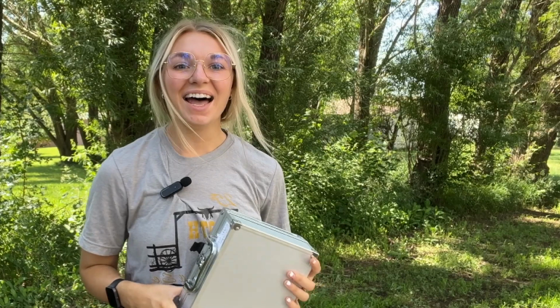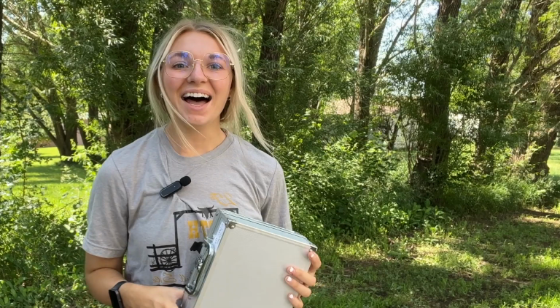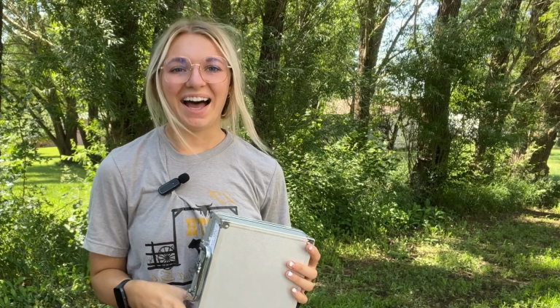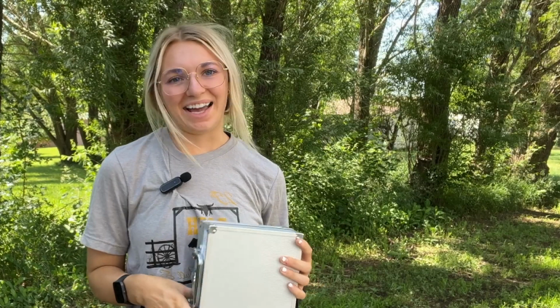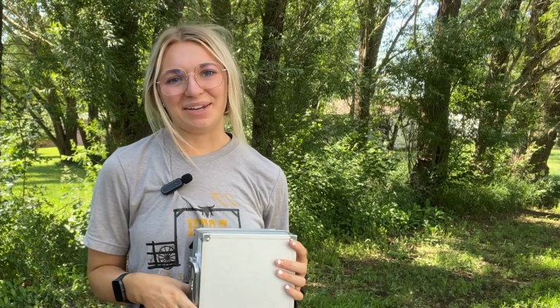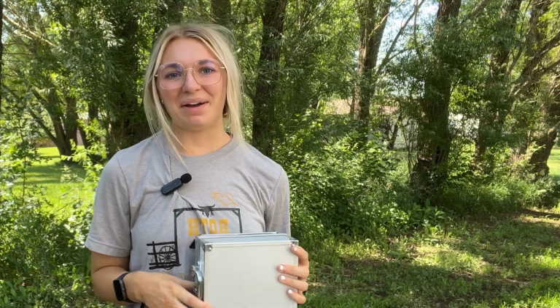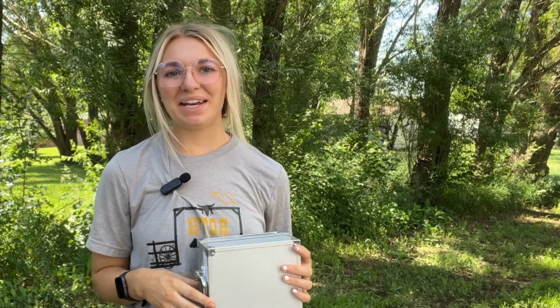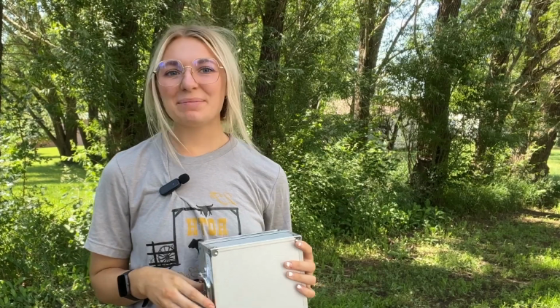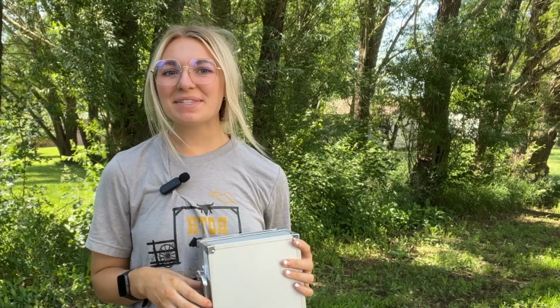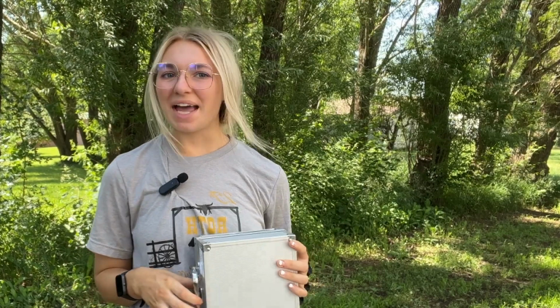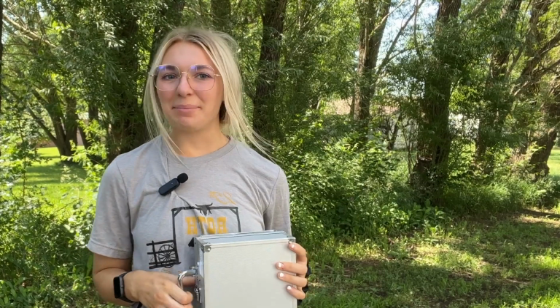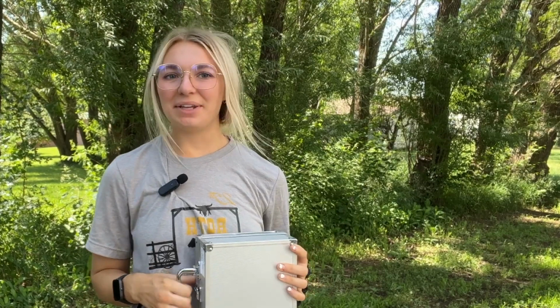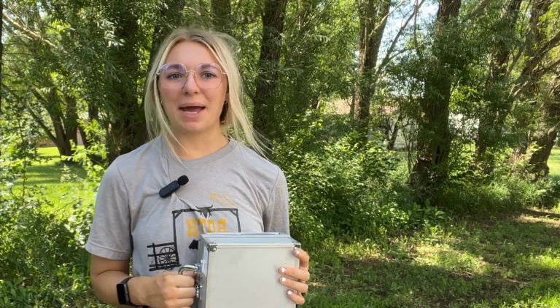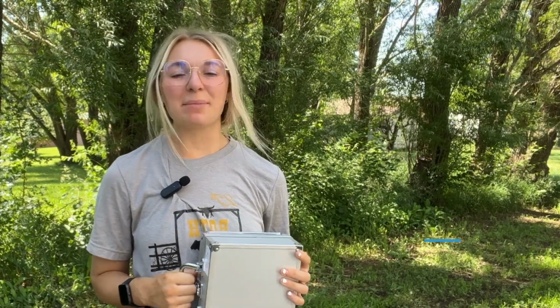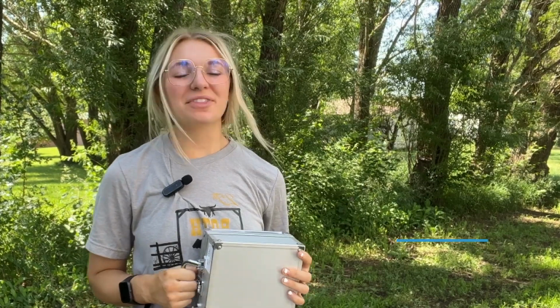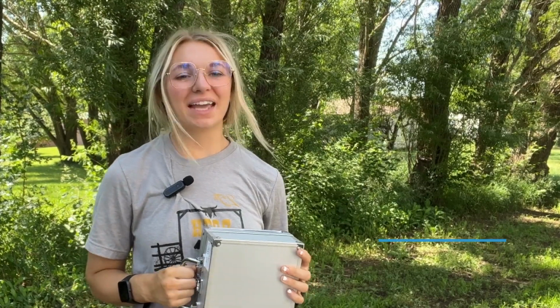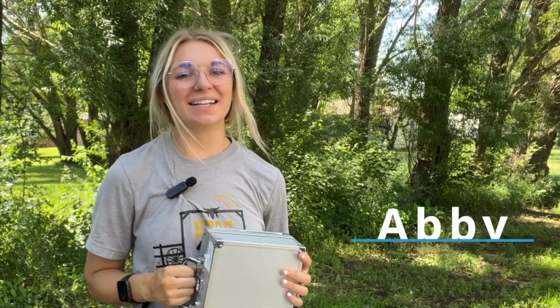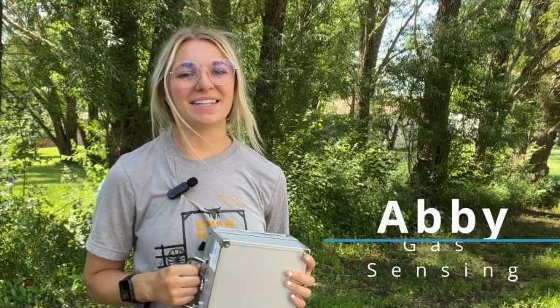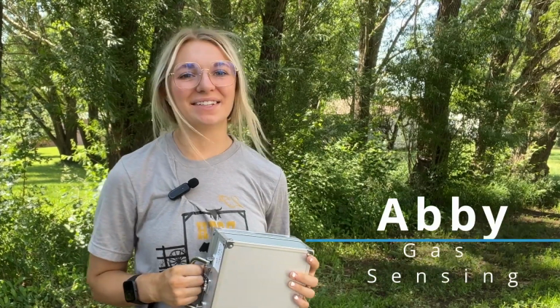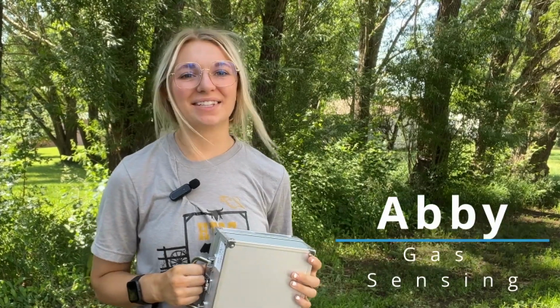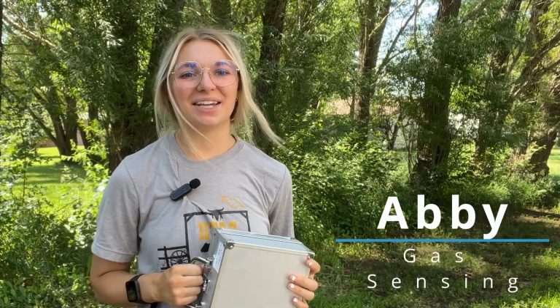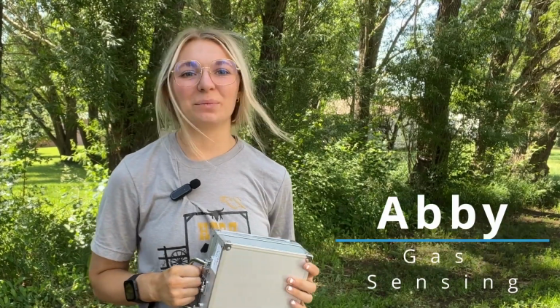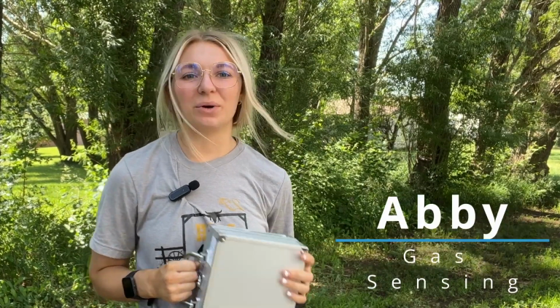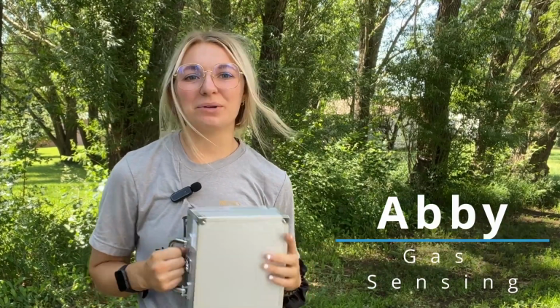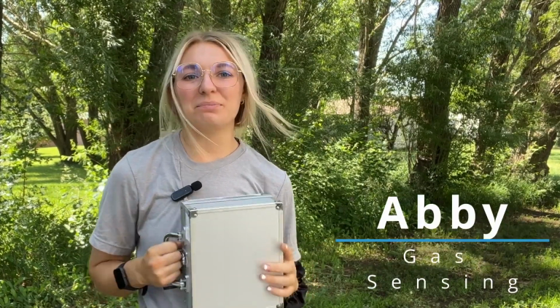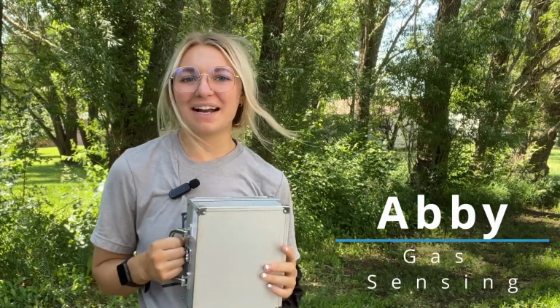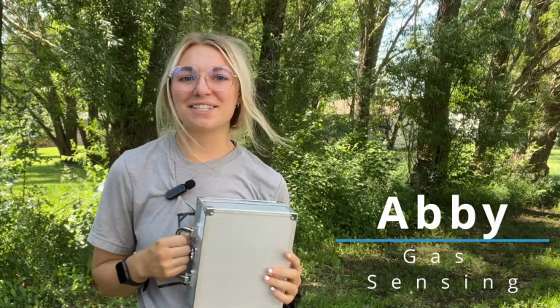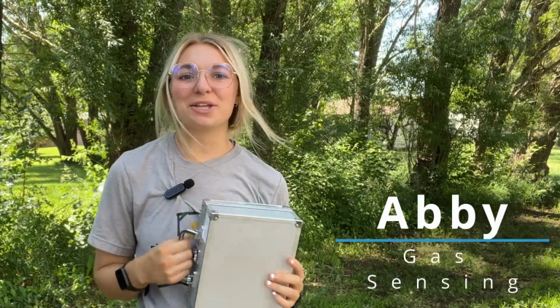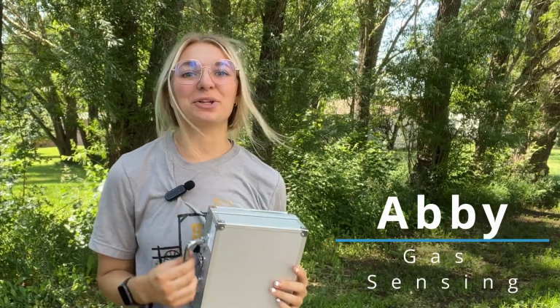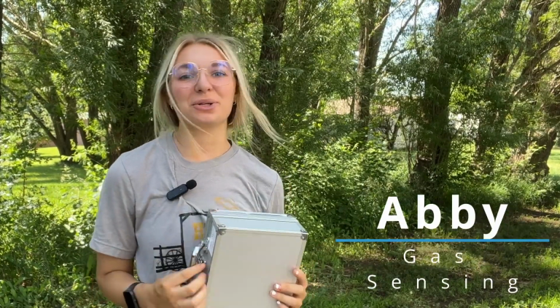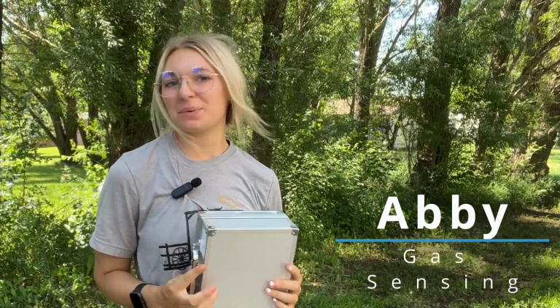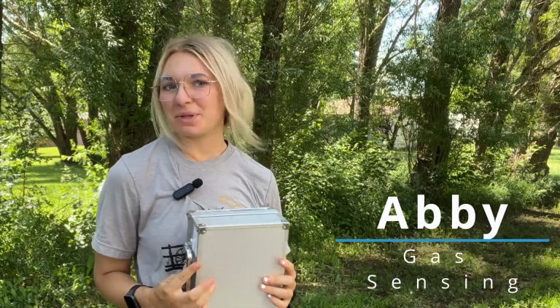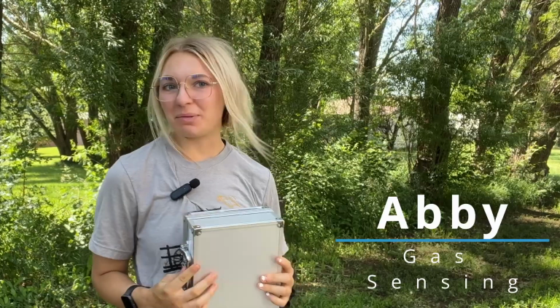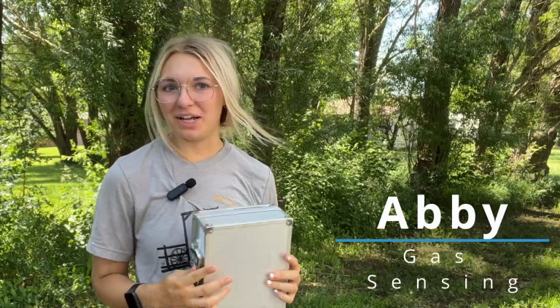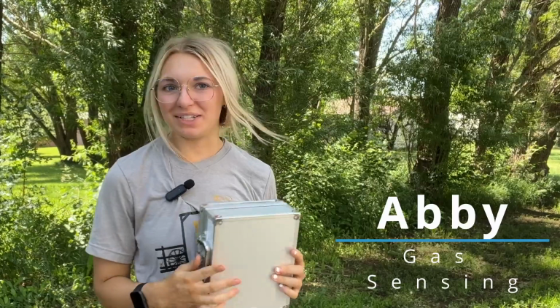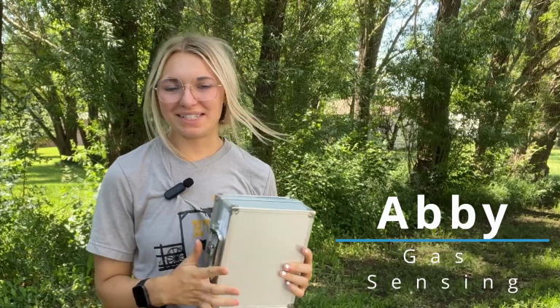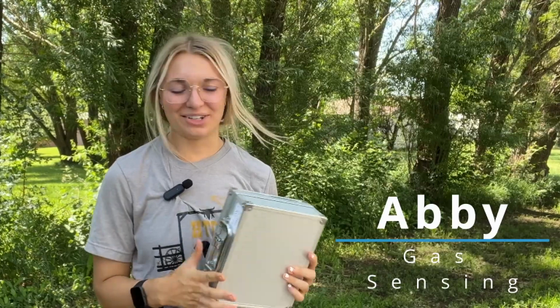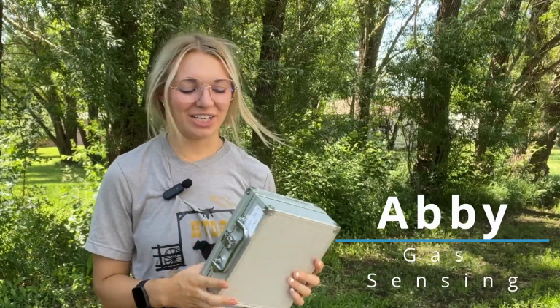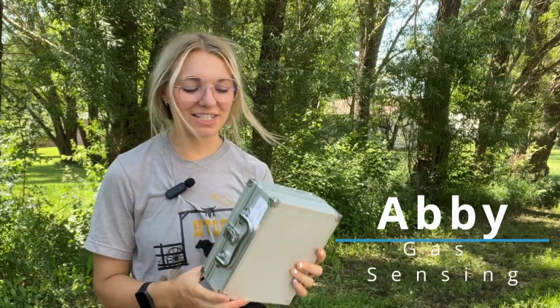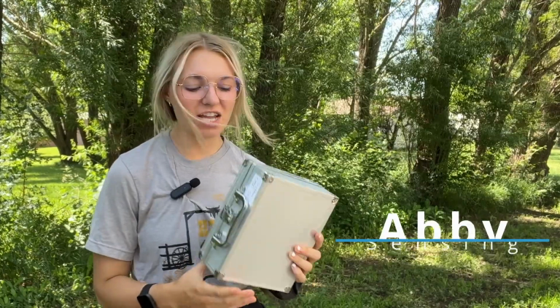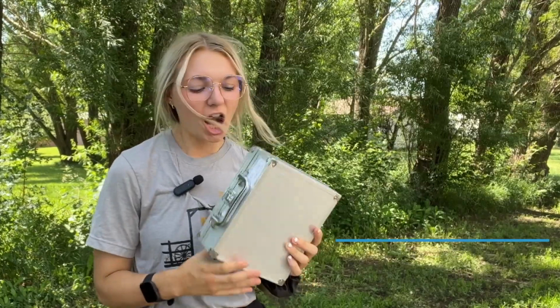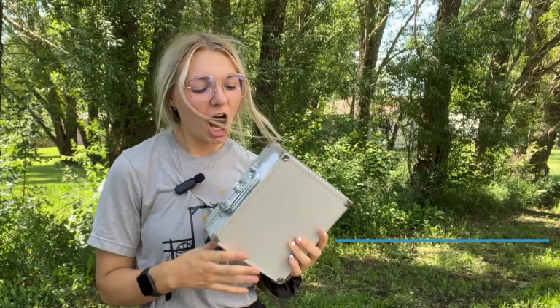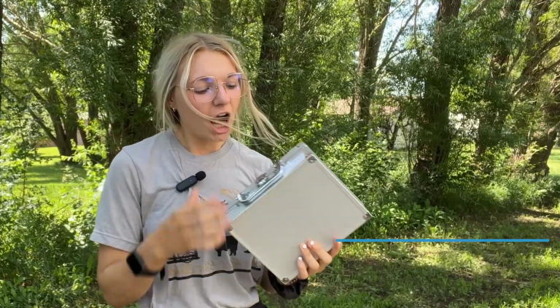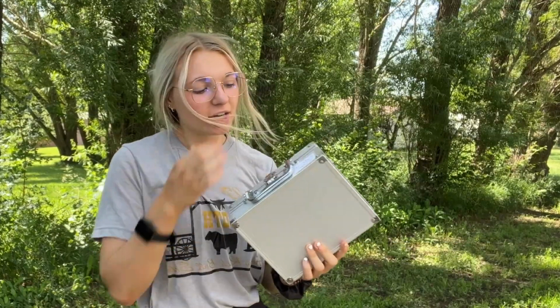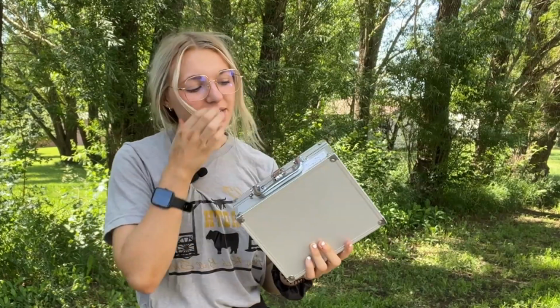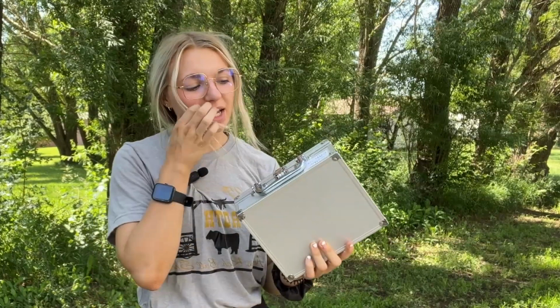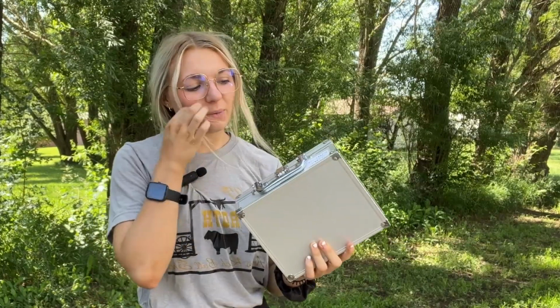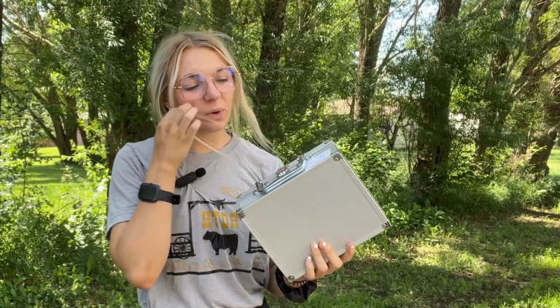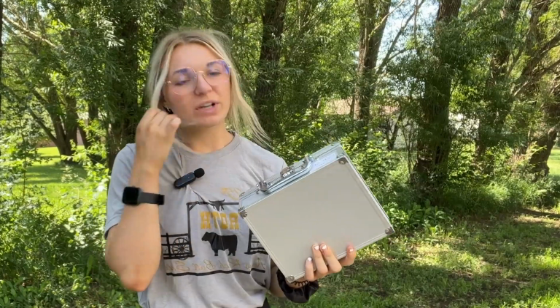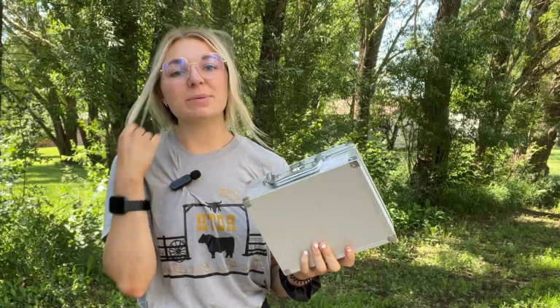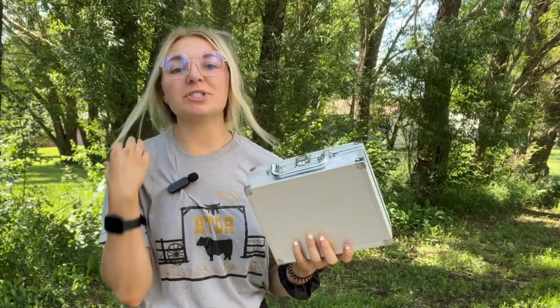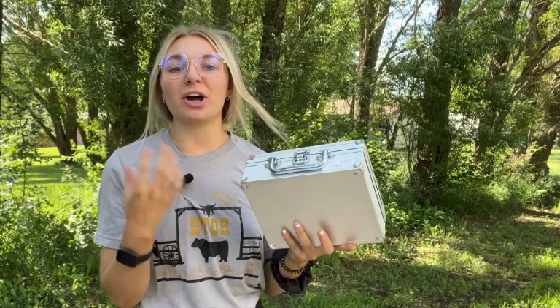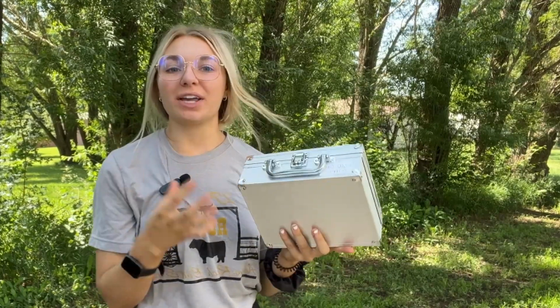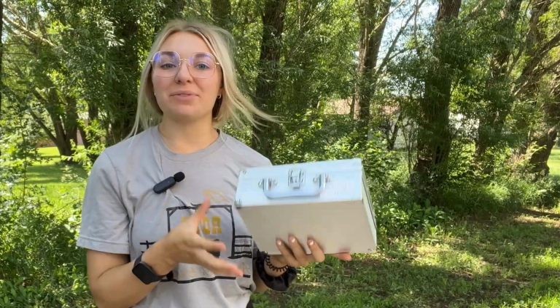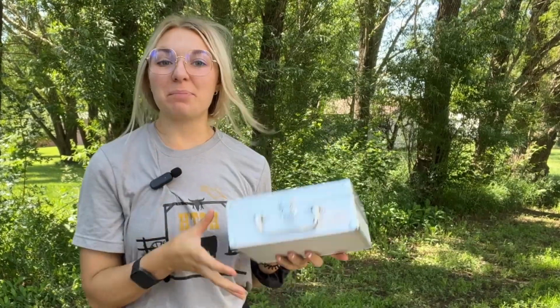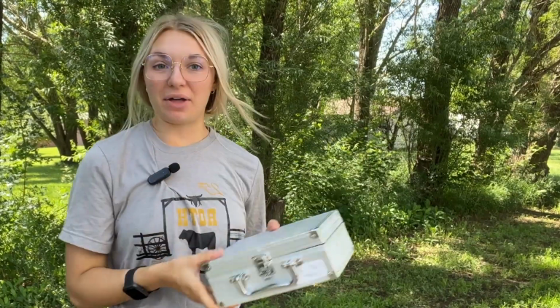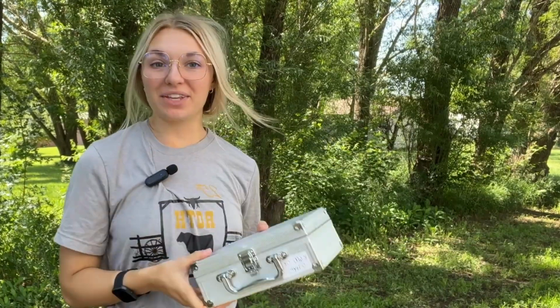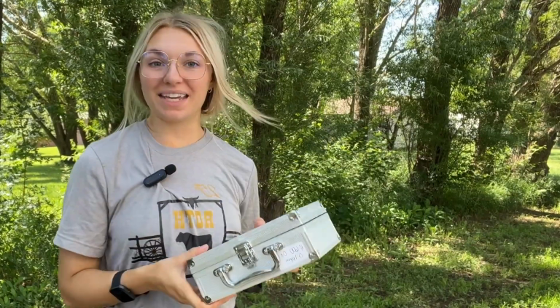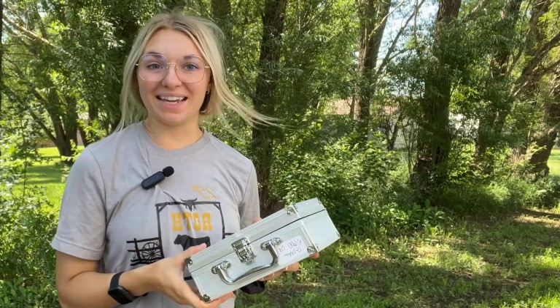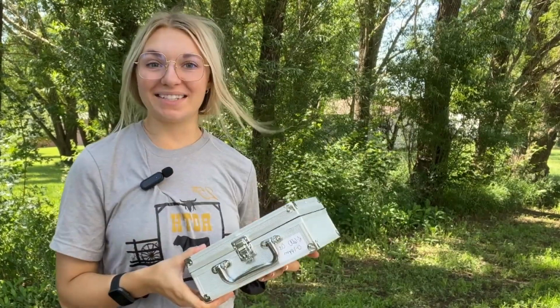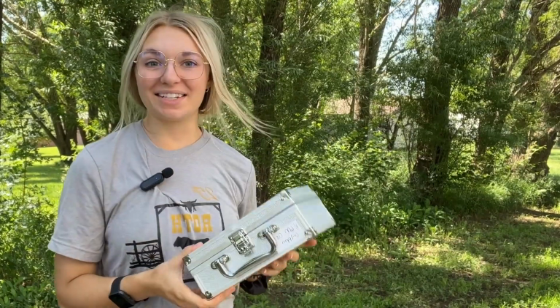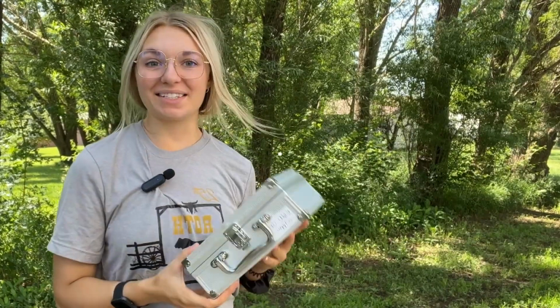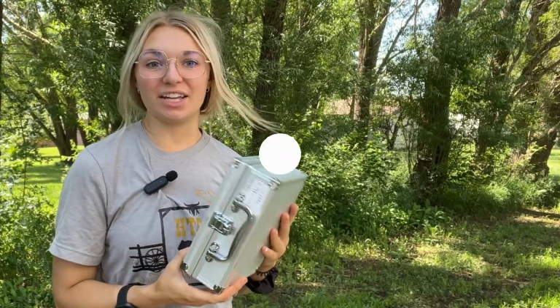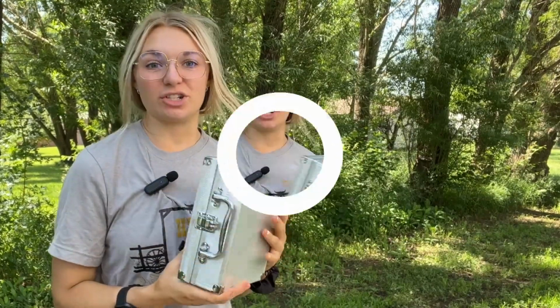Hi, my name is Abby and I'm with Gas Sensing. Welcome back to the Learner with a Blonde series. Today we're going to be talking about the K600.